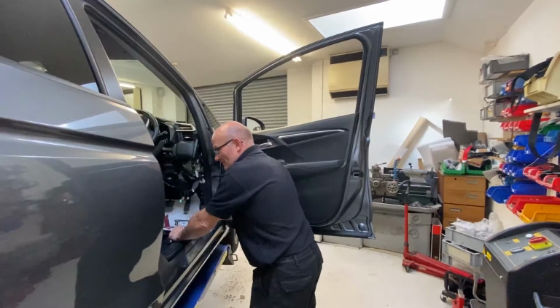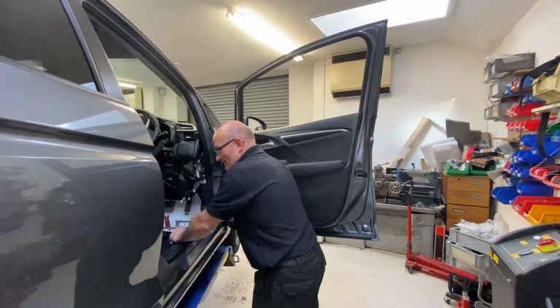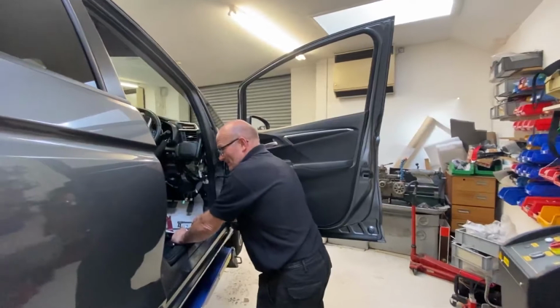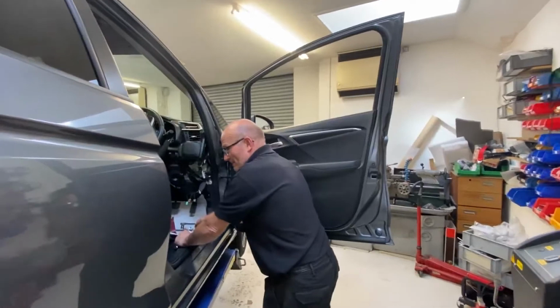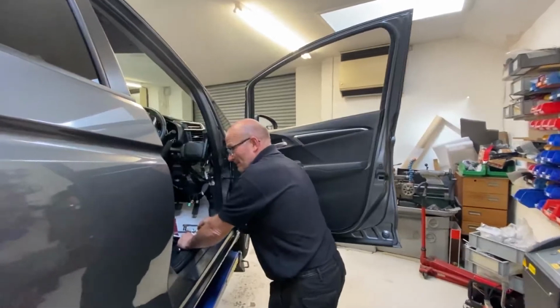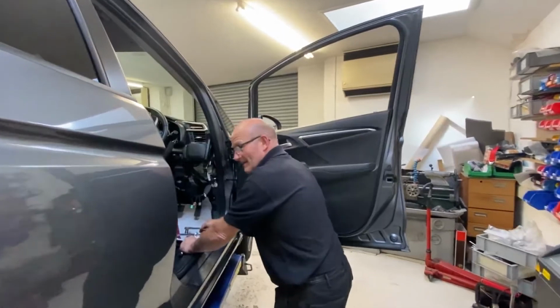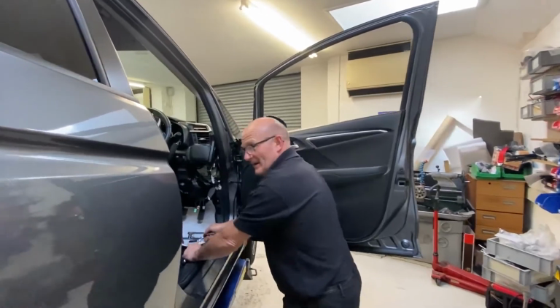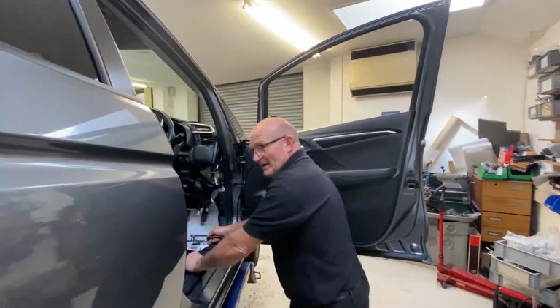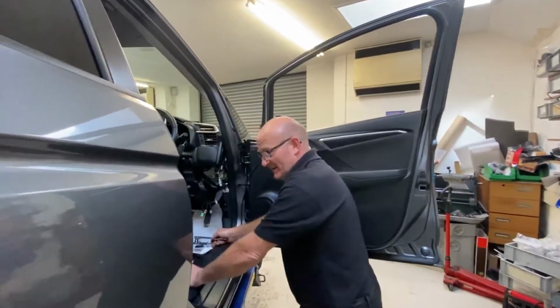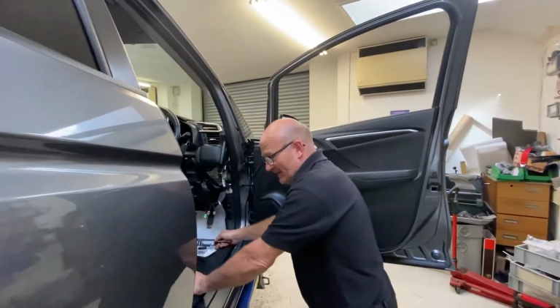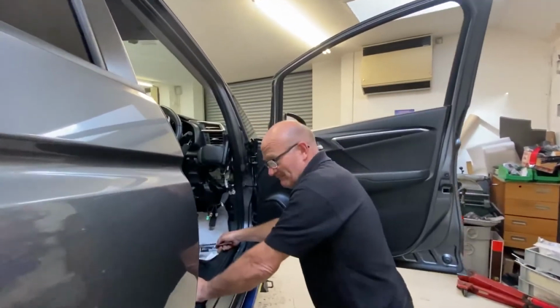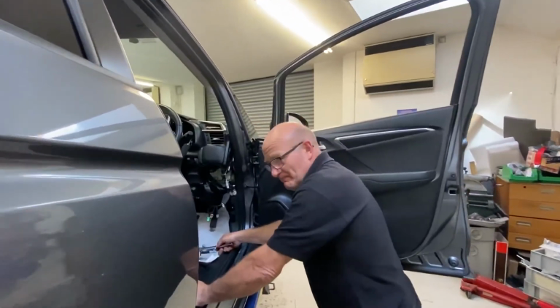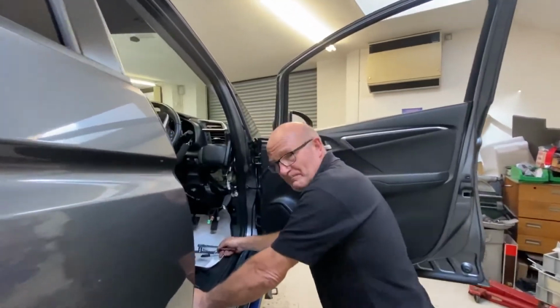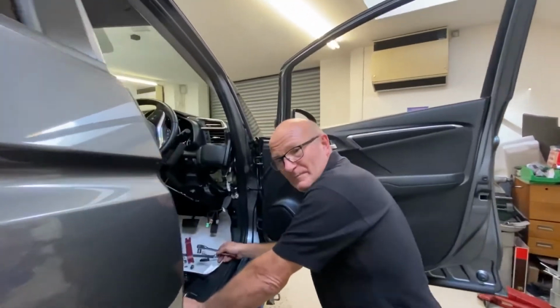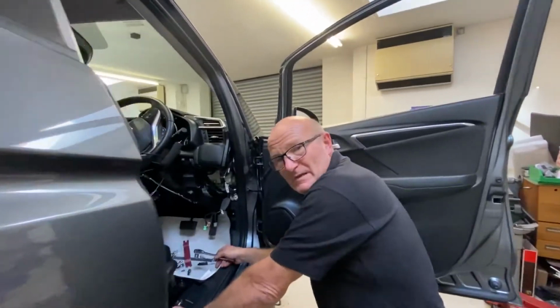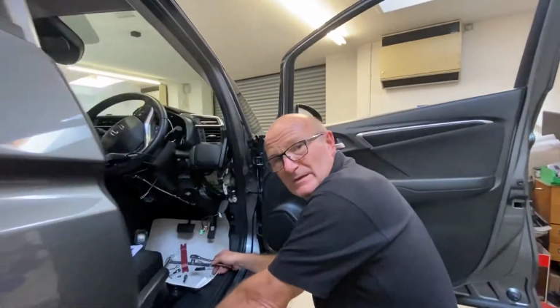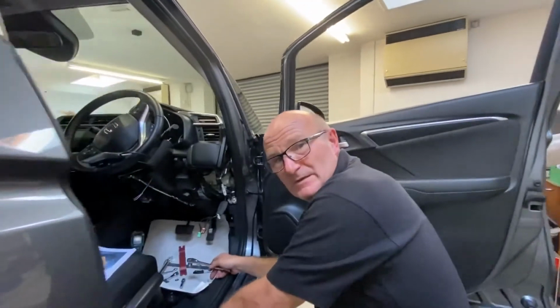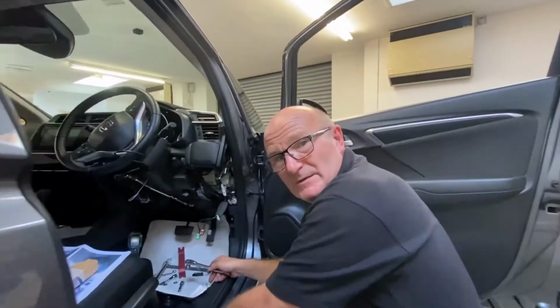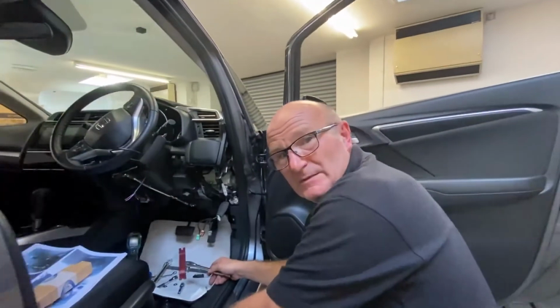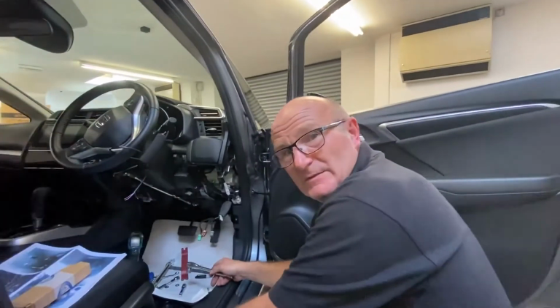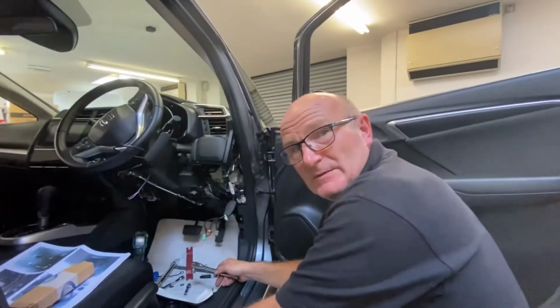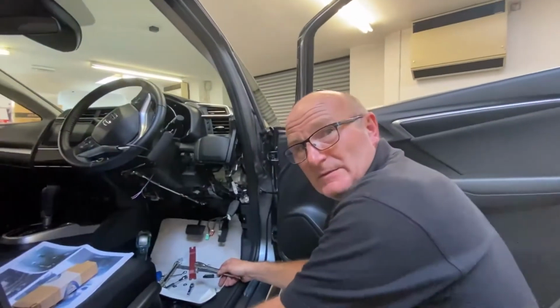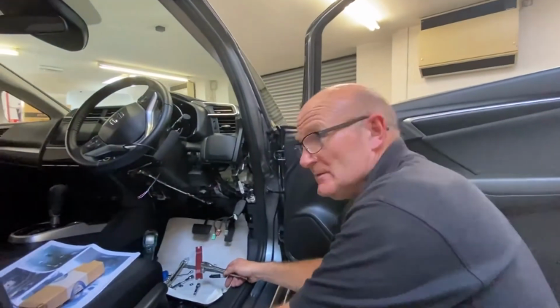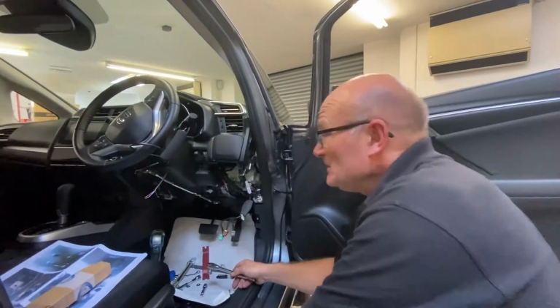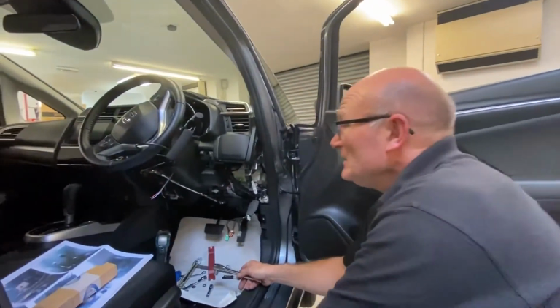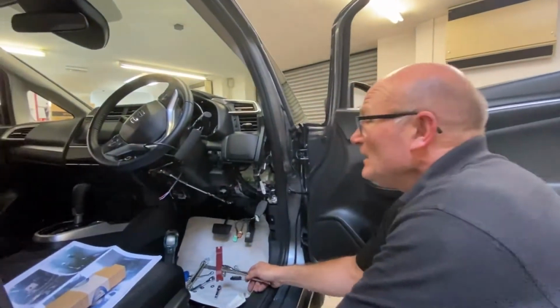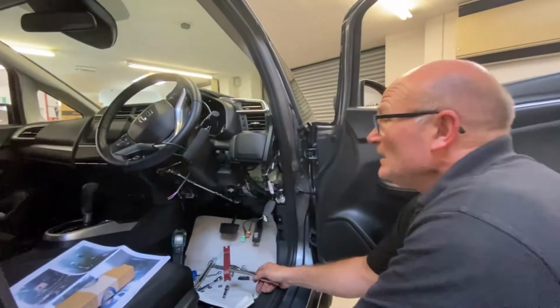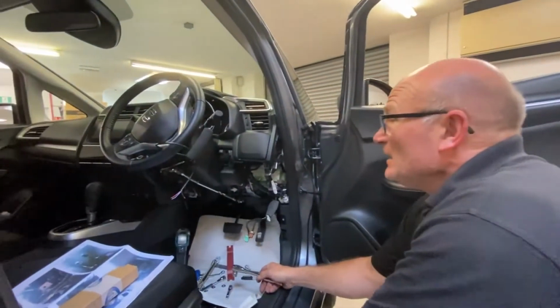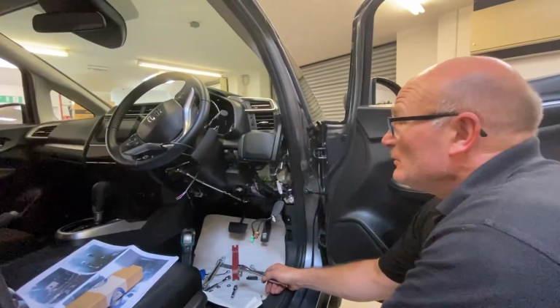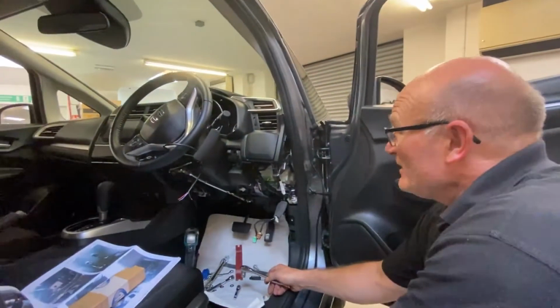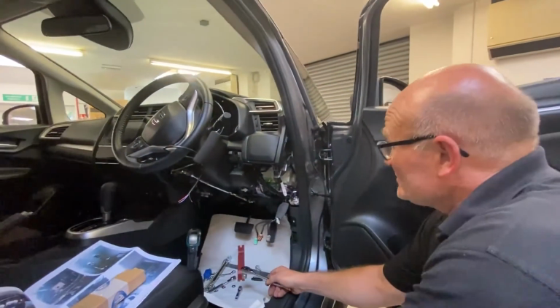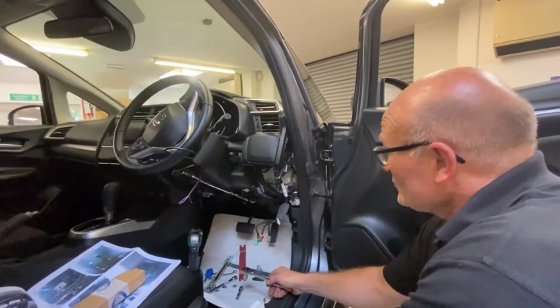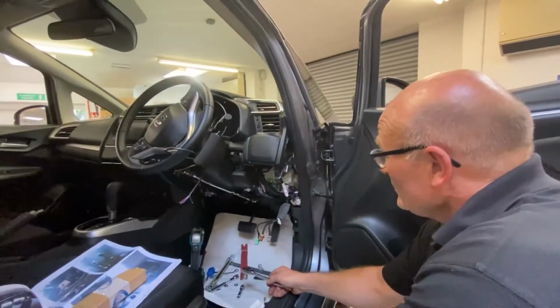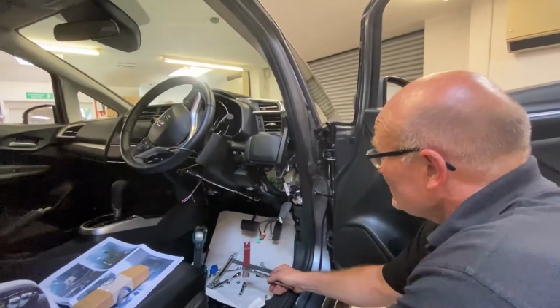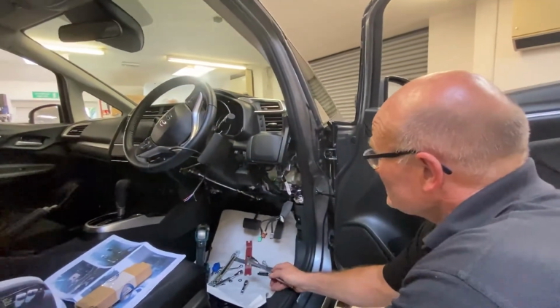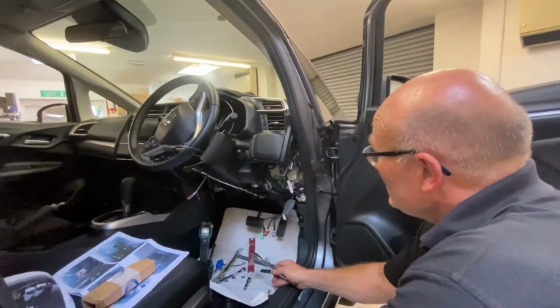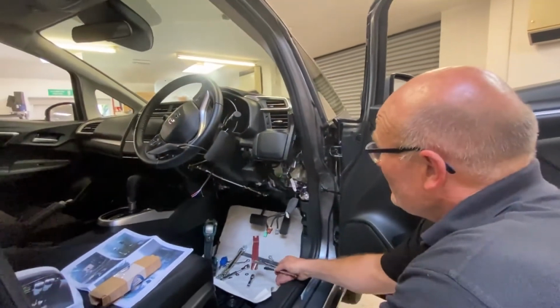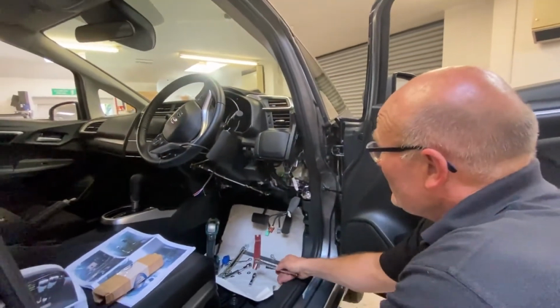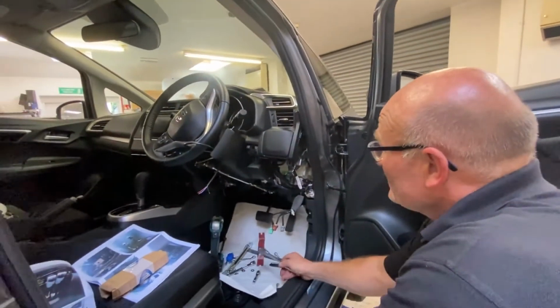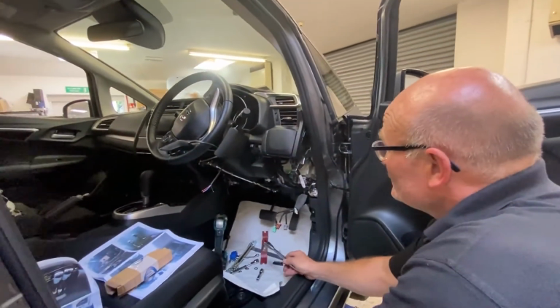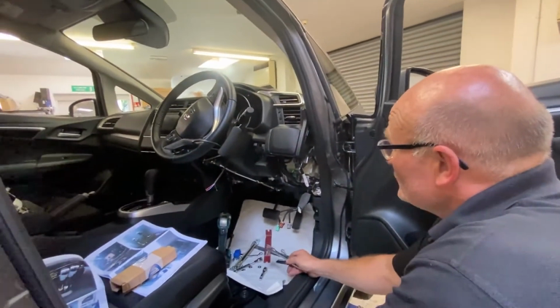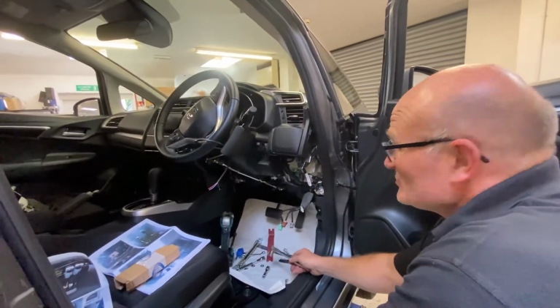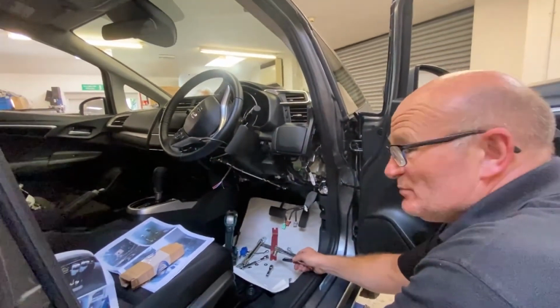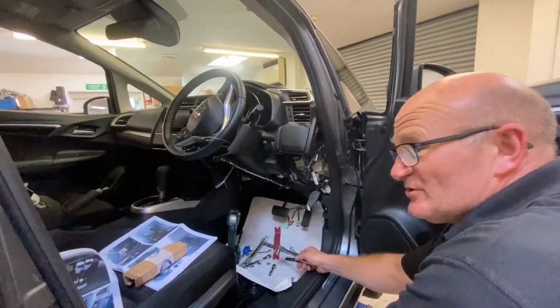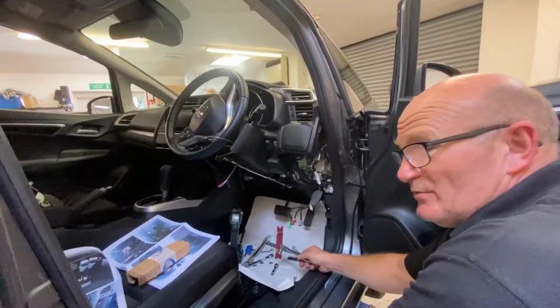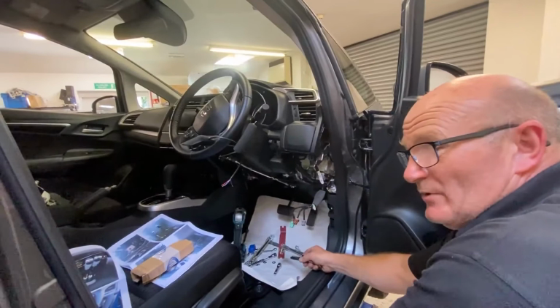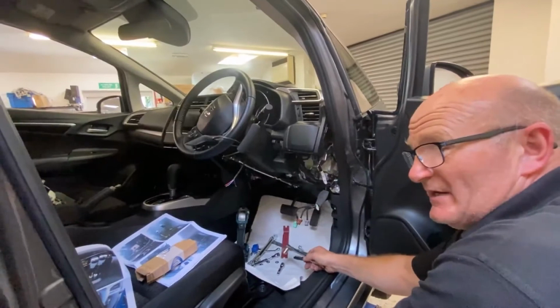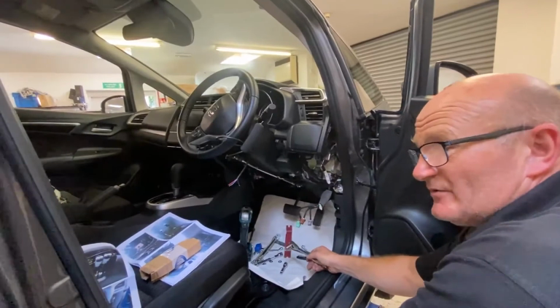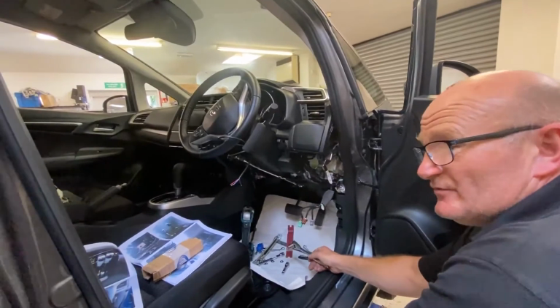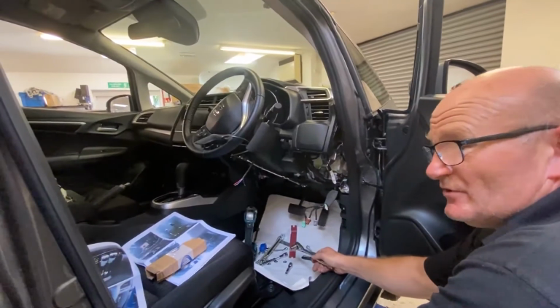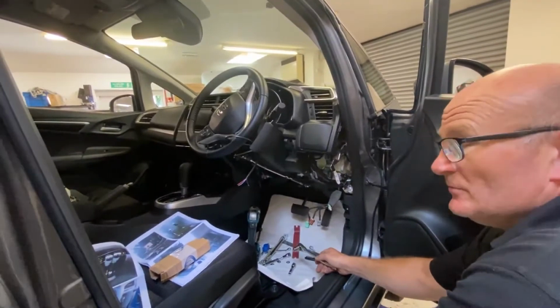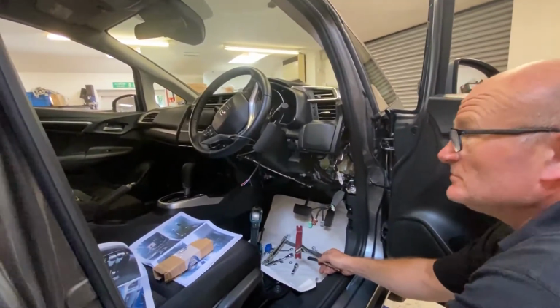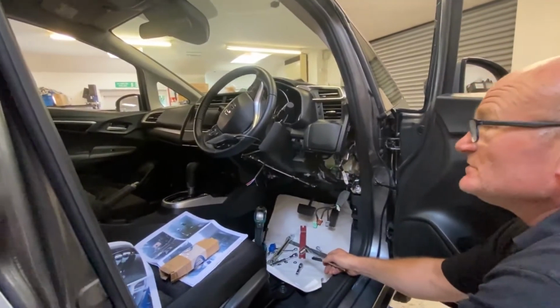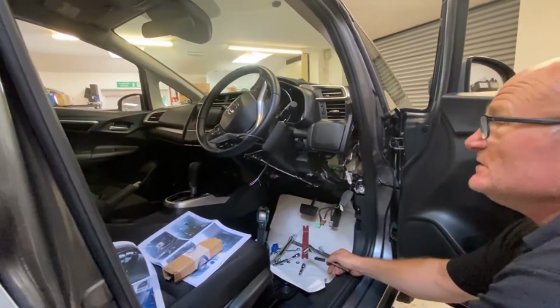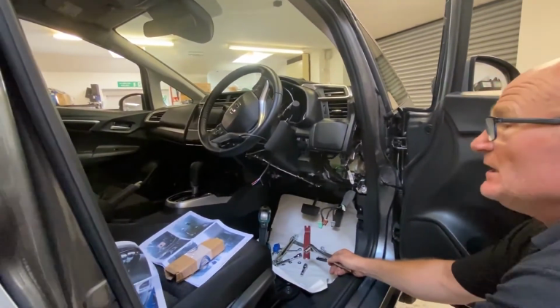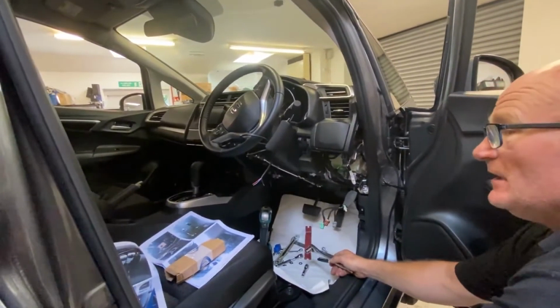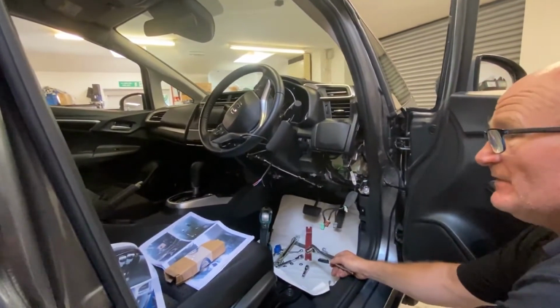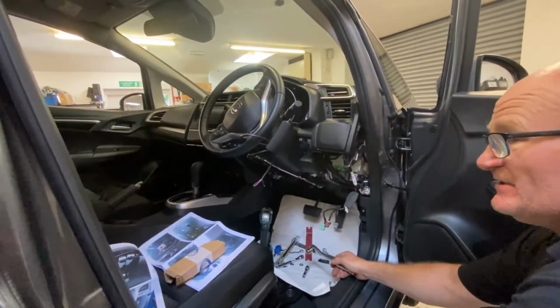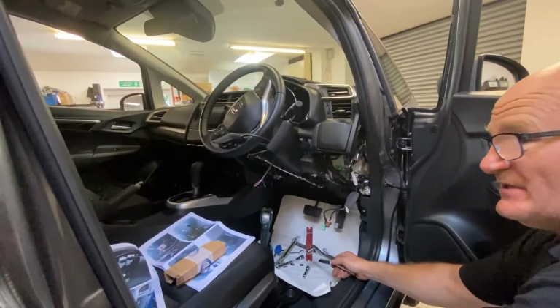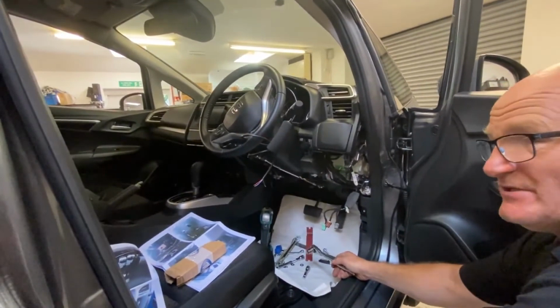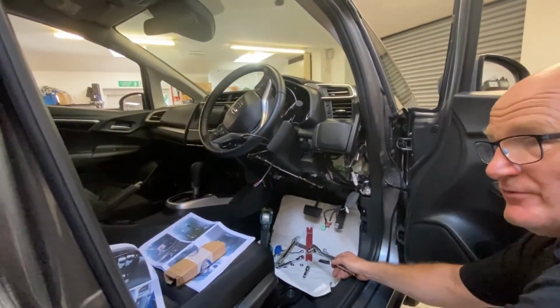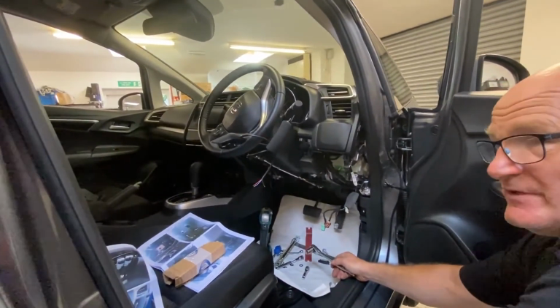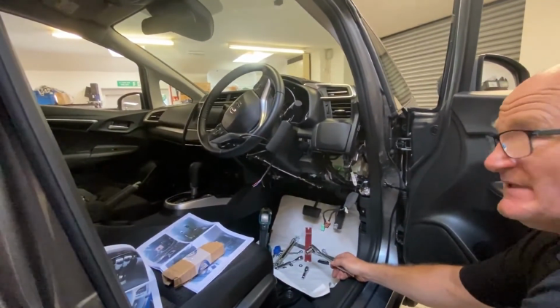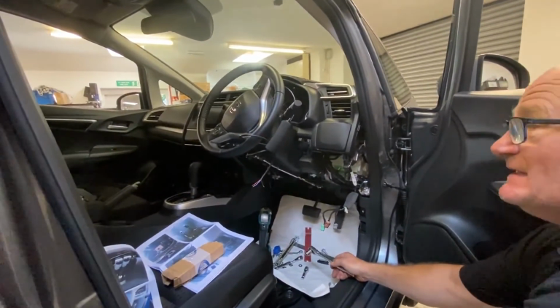Hello. Hi there. So what are we up to at the moment? We're installing a set of hand controls, push-pull hand controls, into this Honda Jazz.